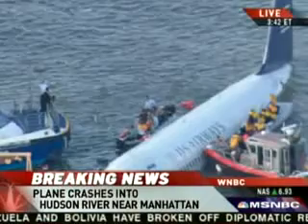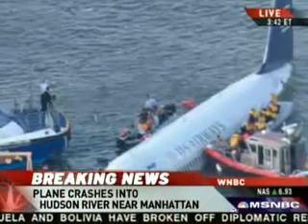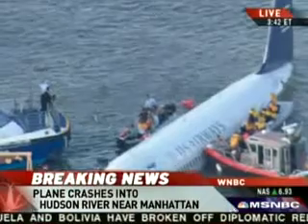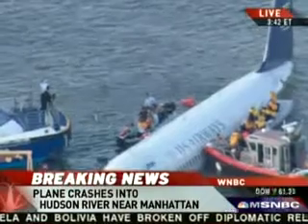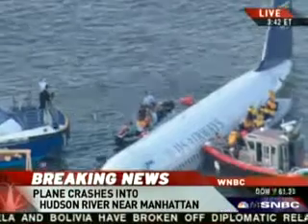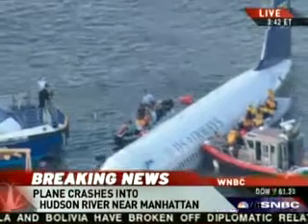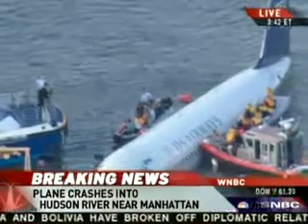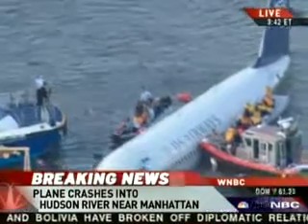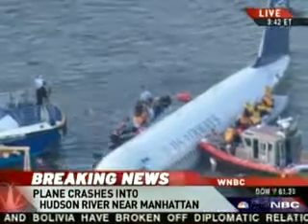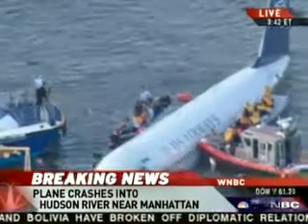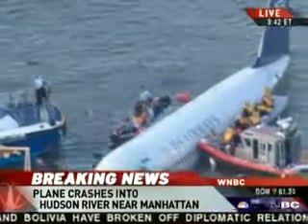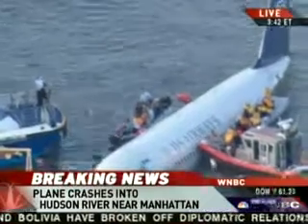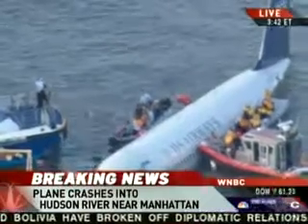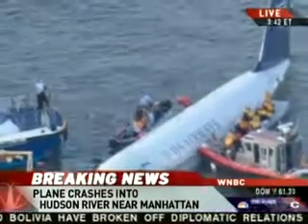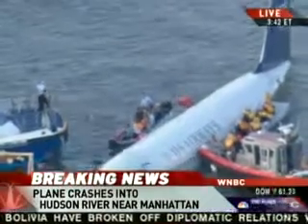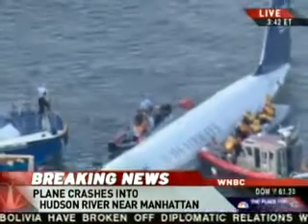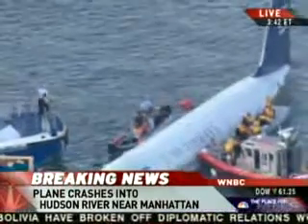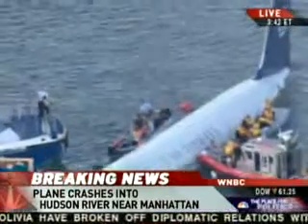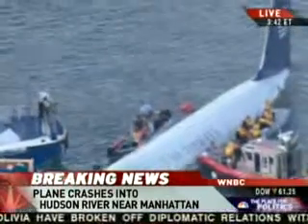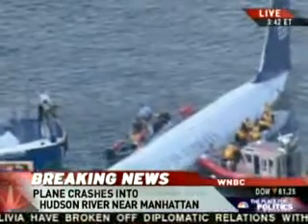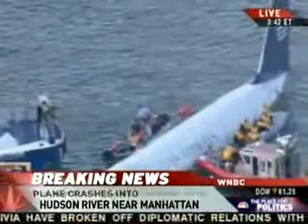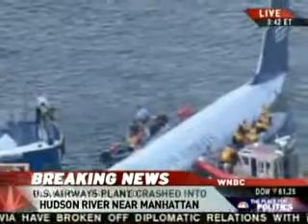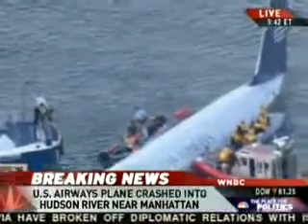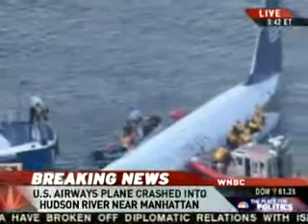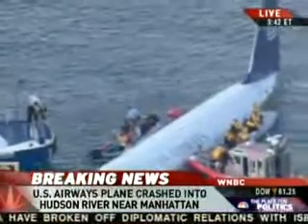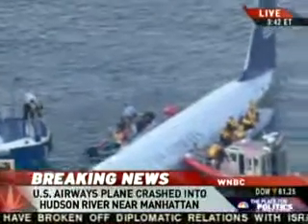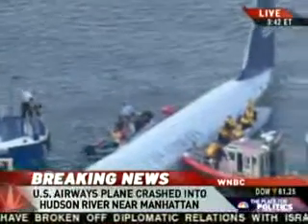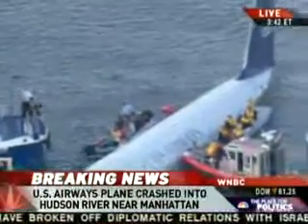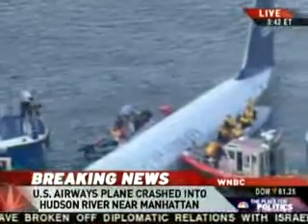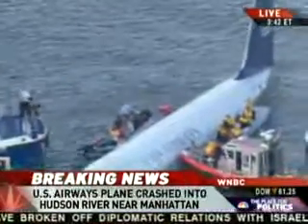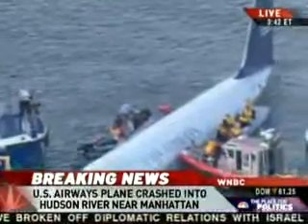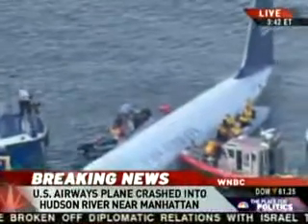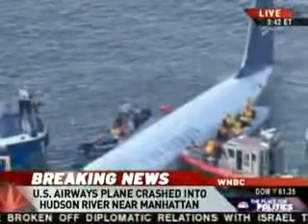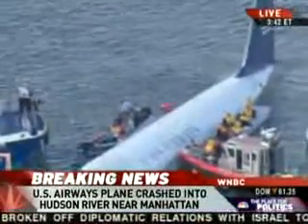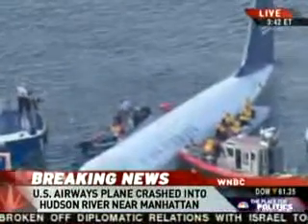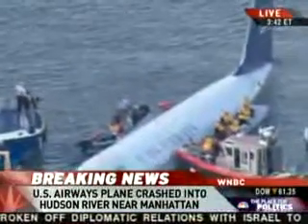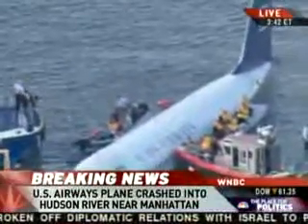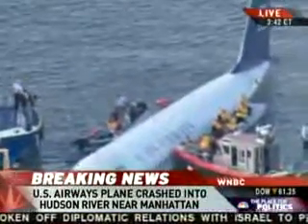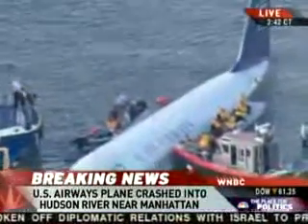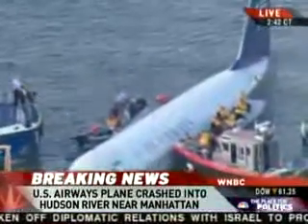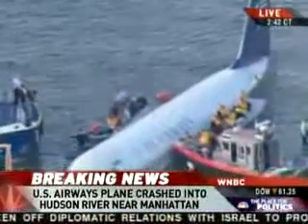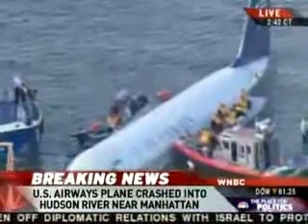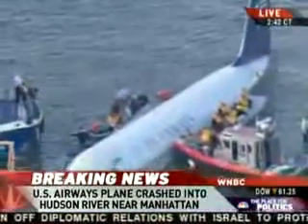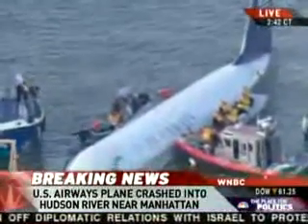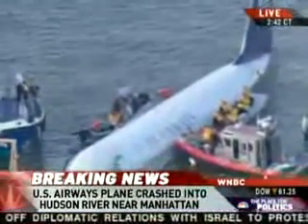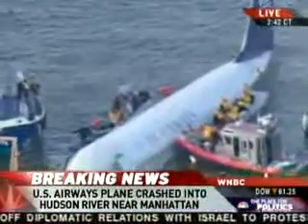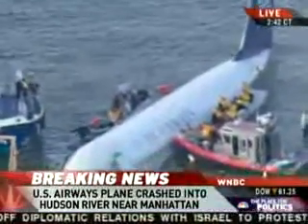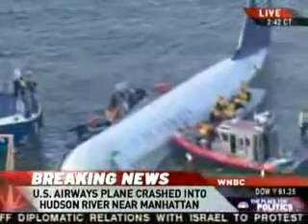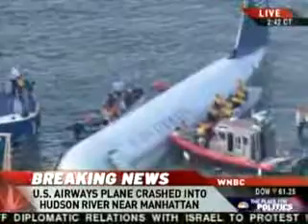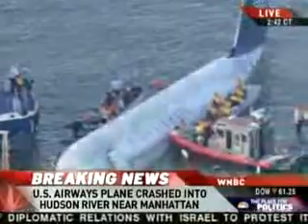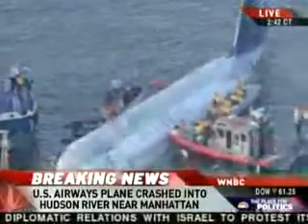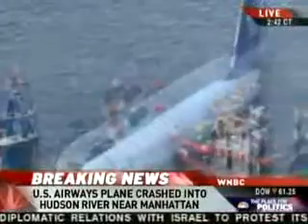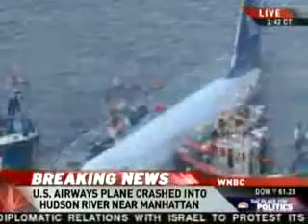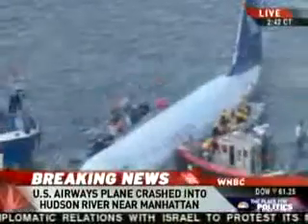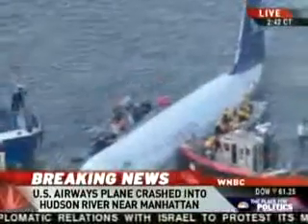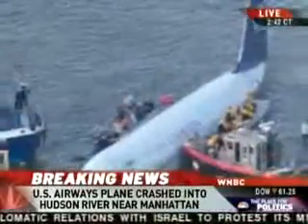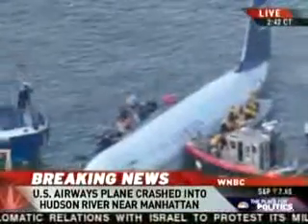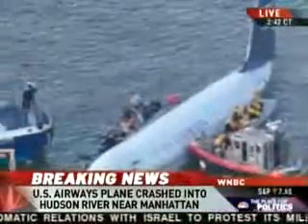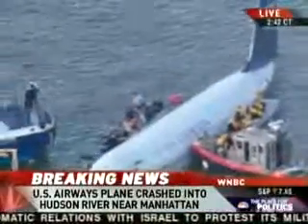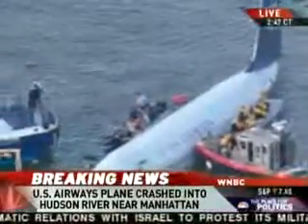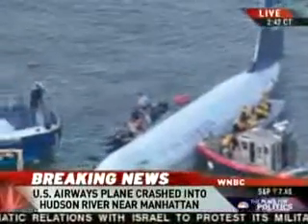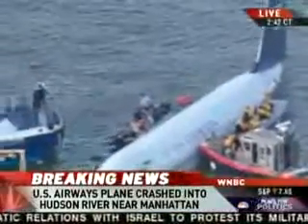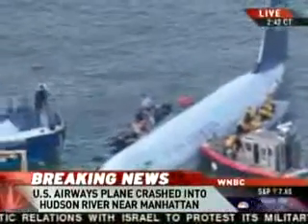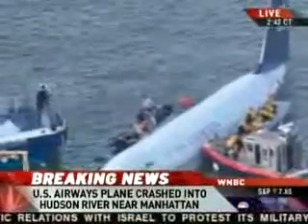Here you go. Here's a better look. Now we can really look at it much more closely. This appears to be a U.S. Airways plane that you can see.